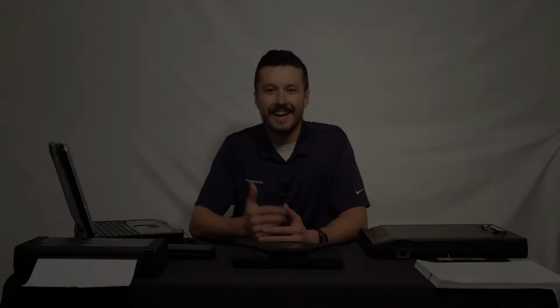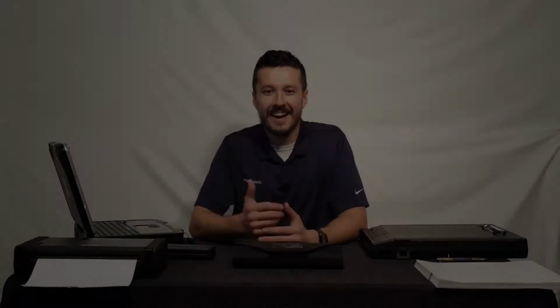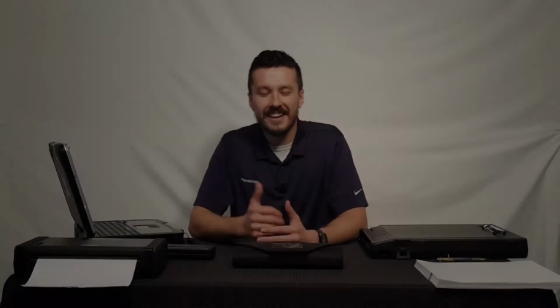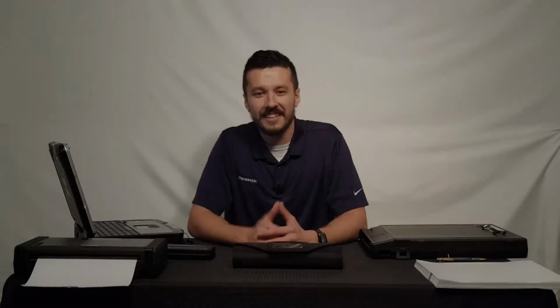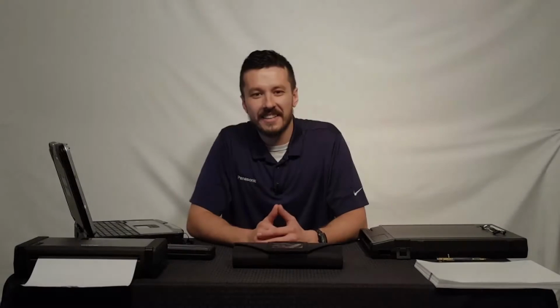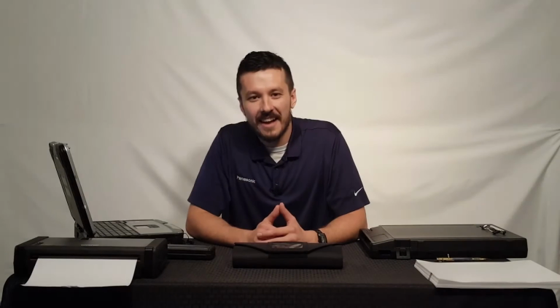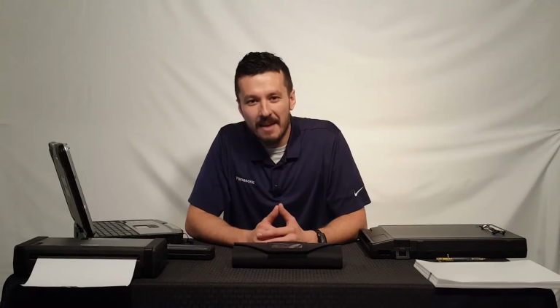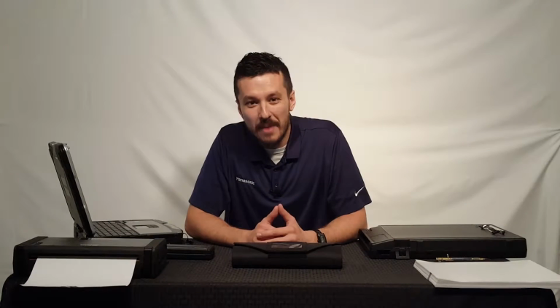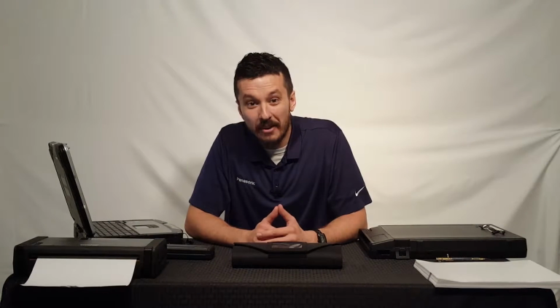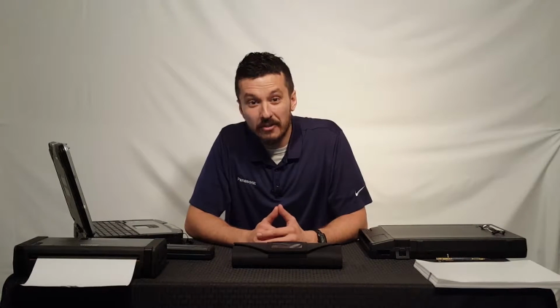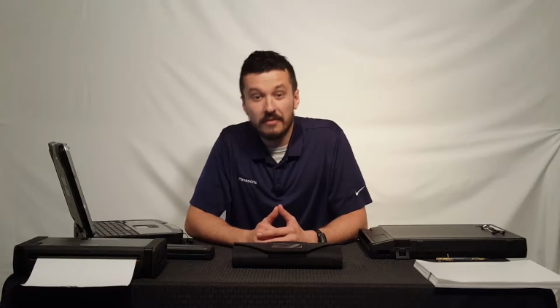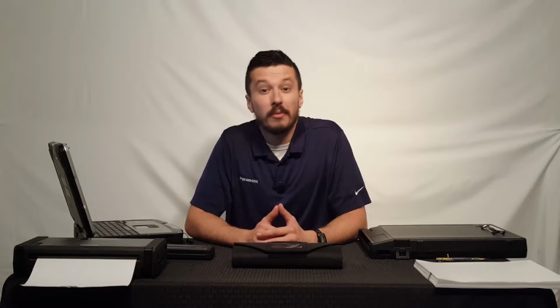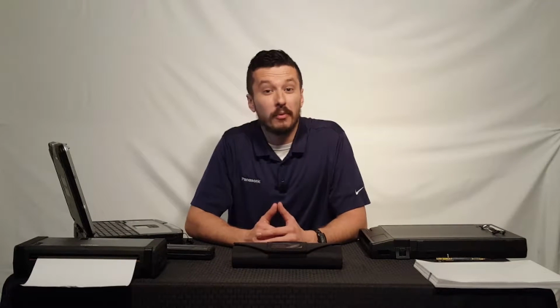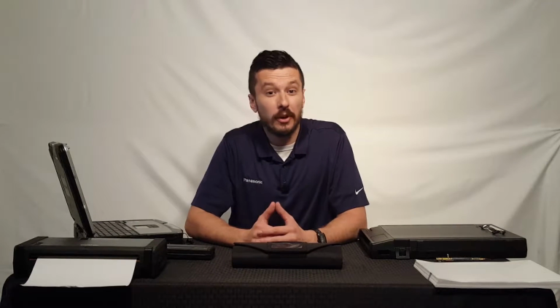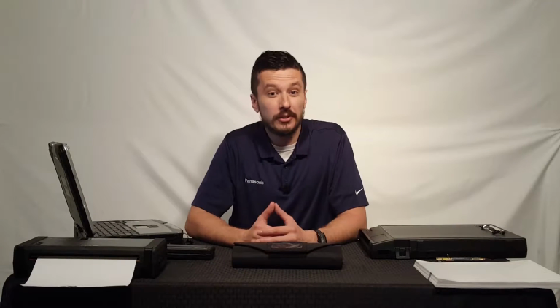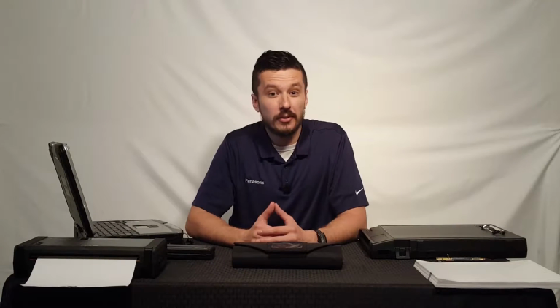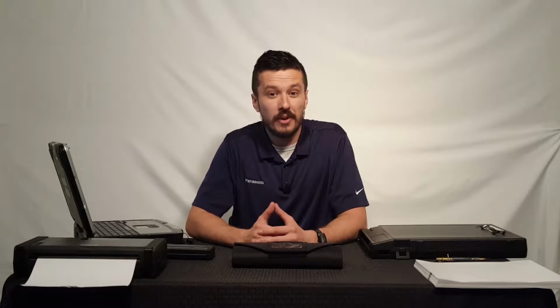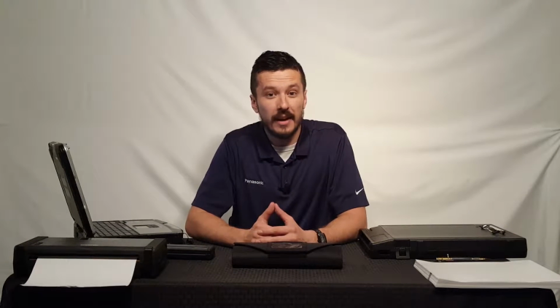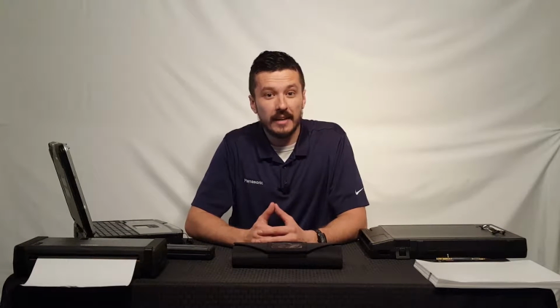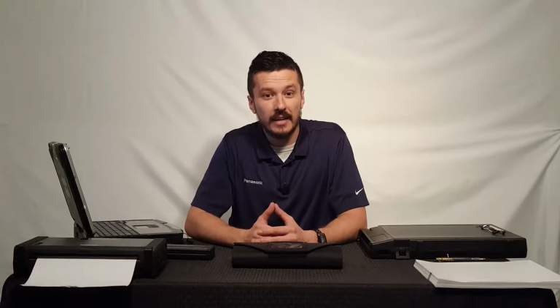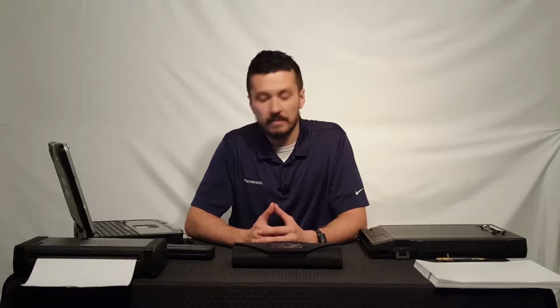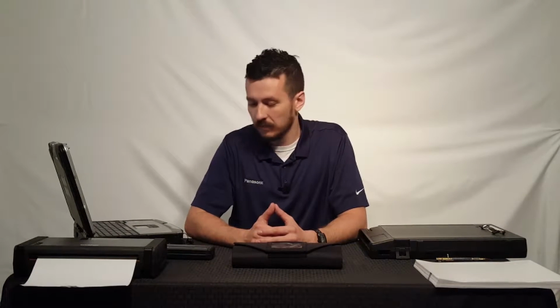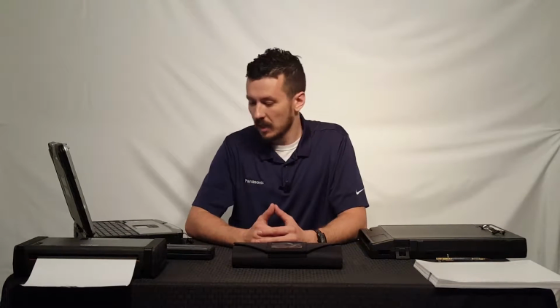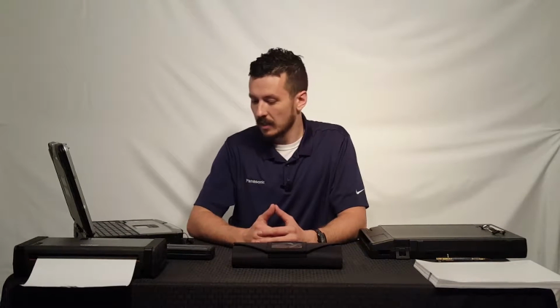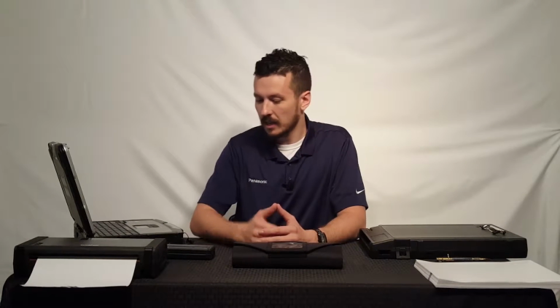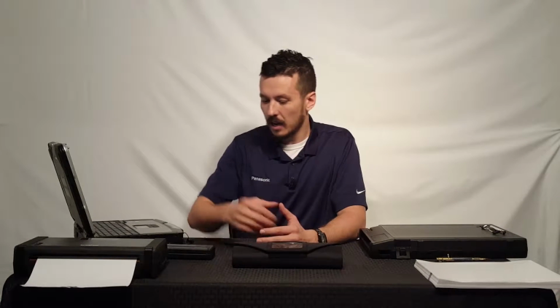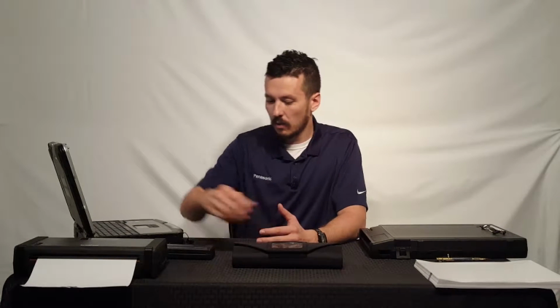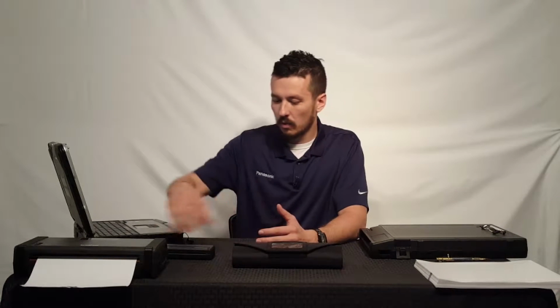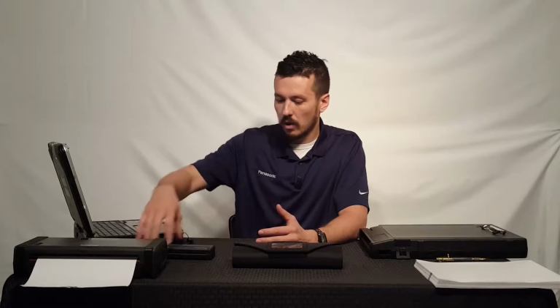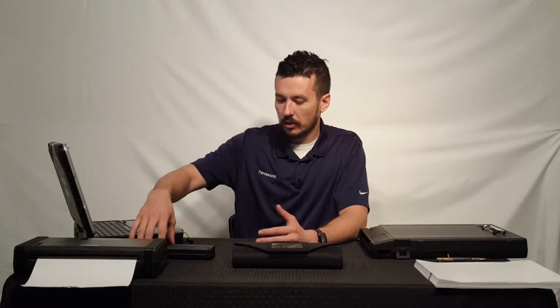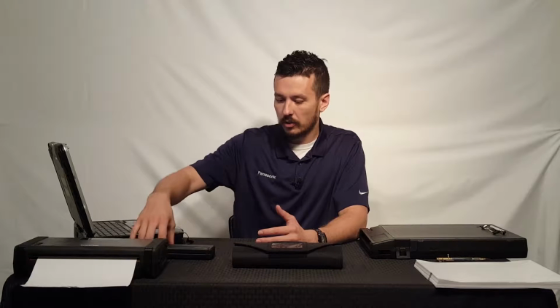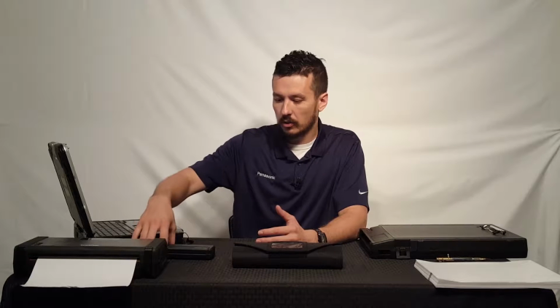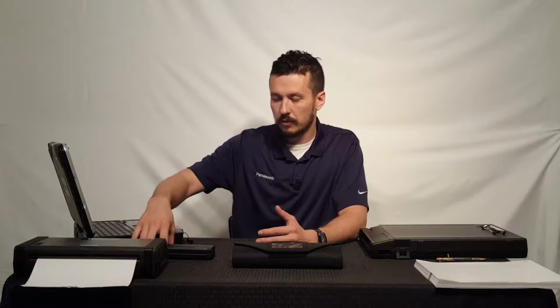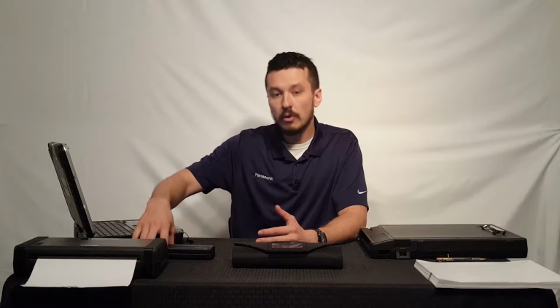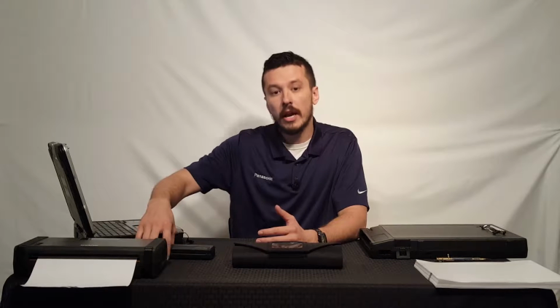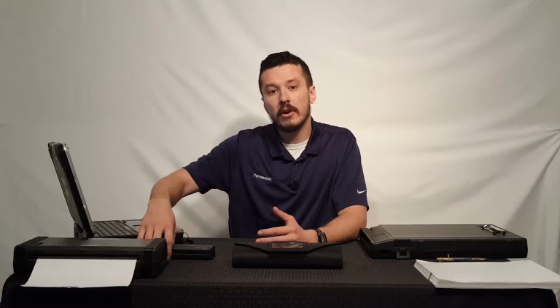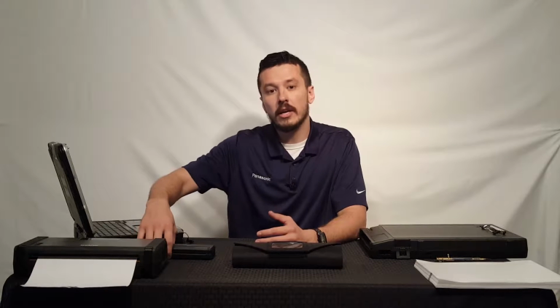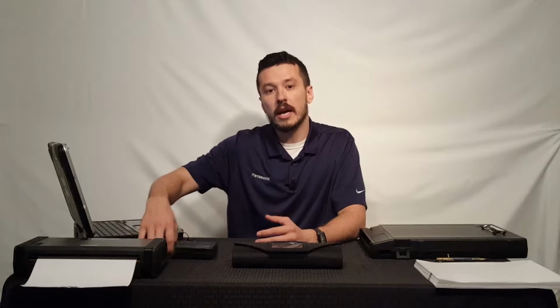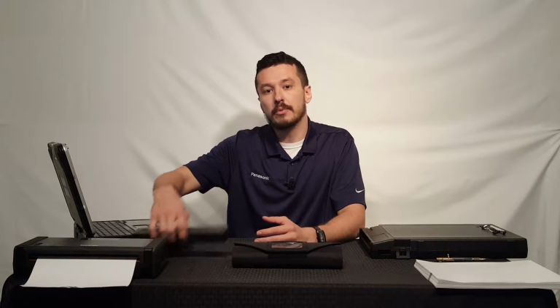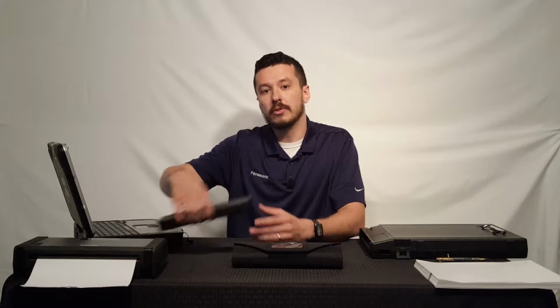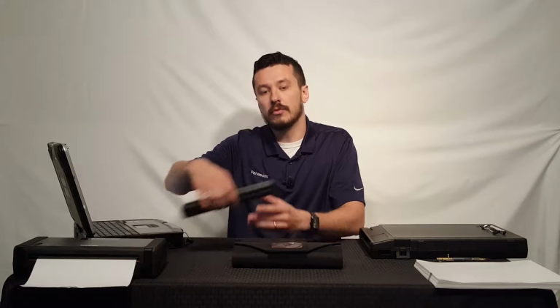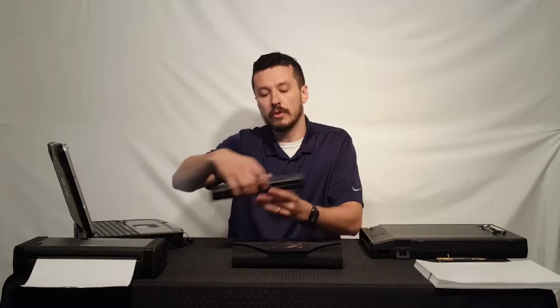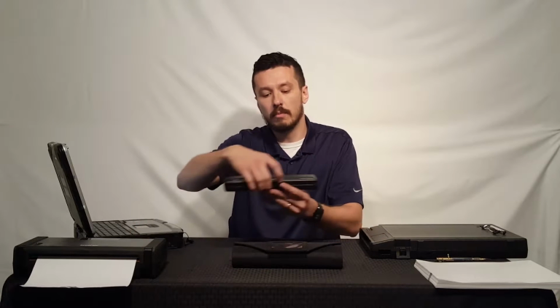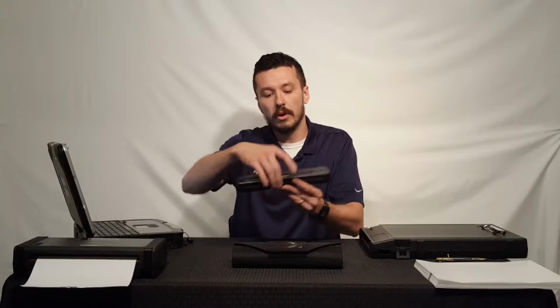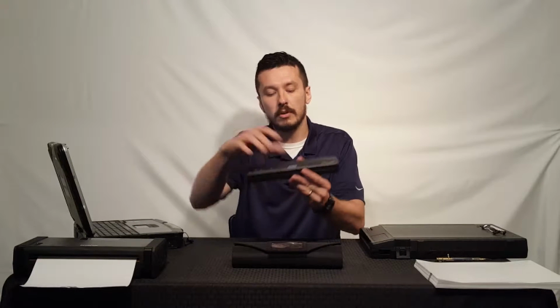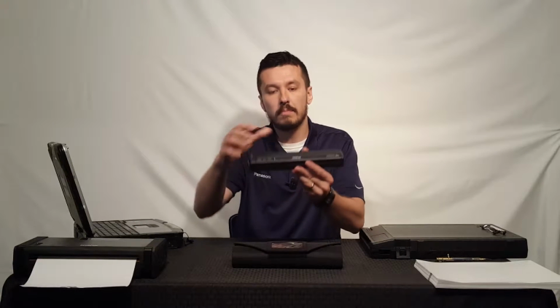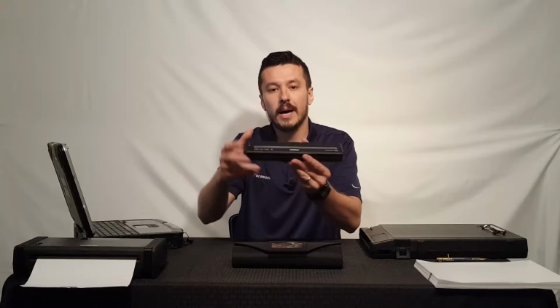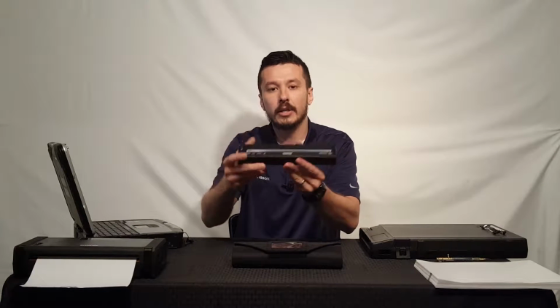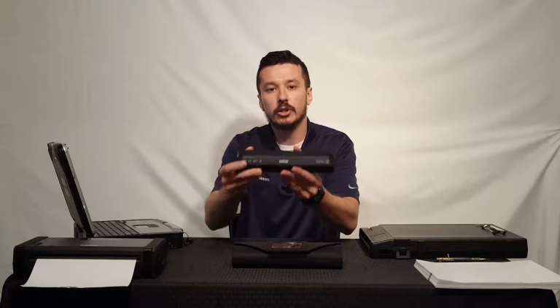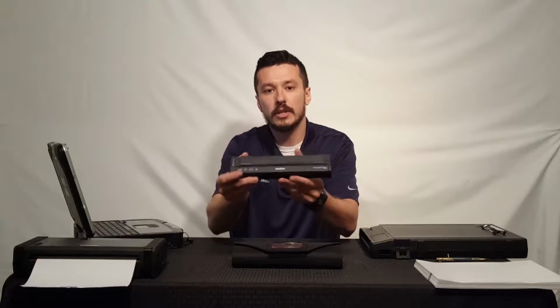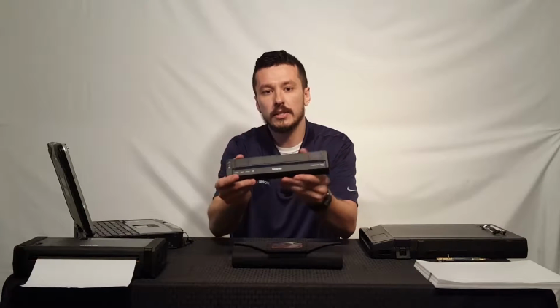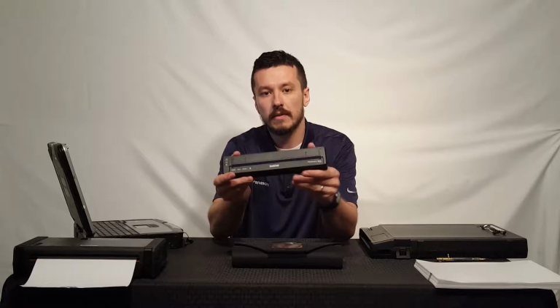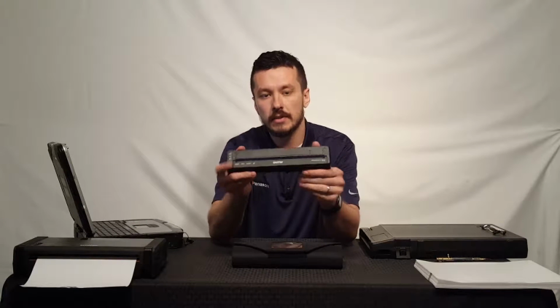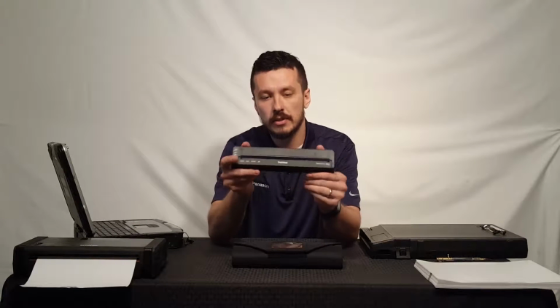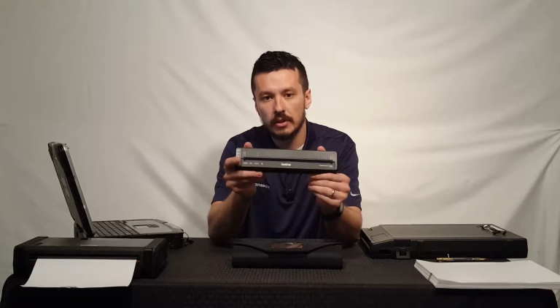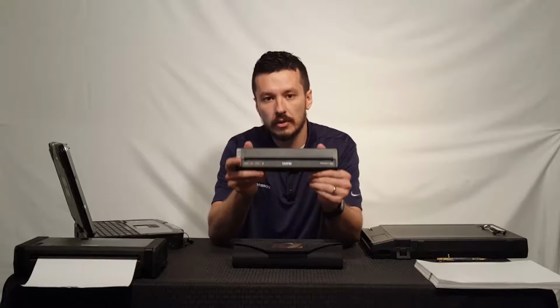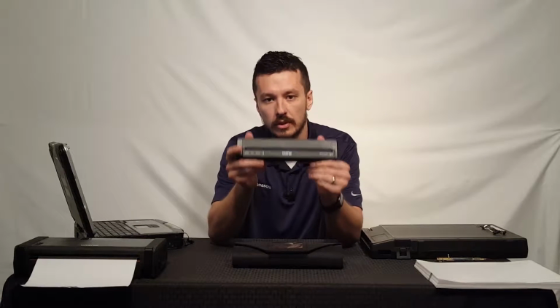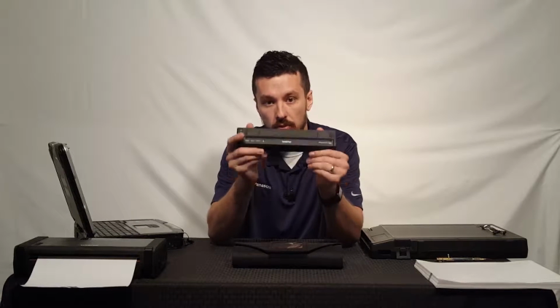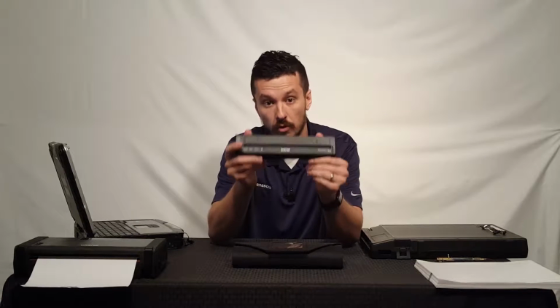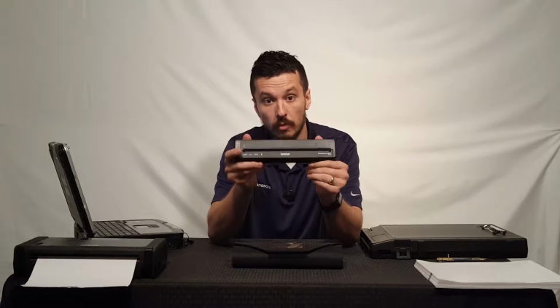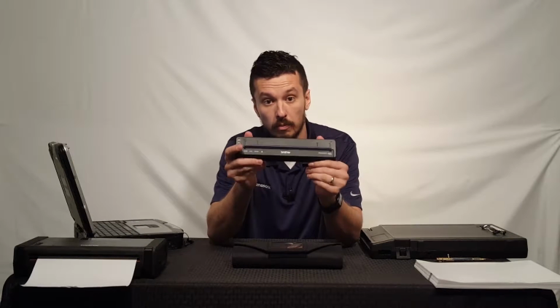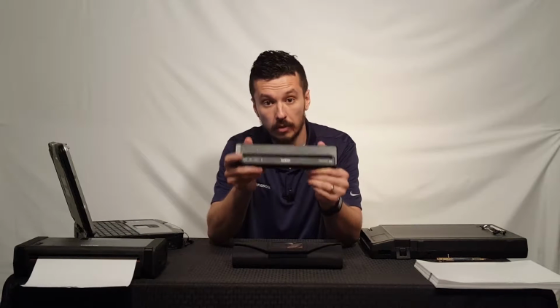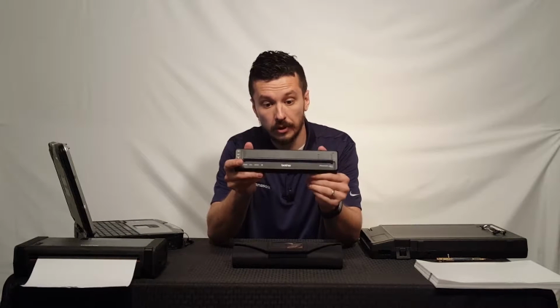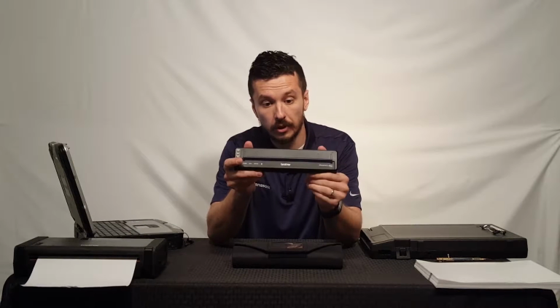Hi, I'm Aaron from theruggedstore.com. Today I want to walk you through a few carrying options for the Brother PocketJet 7 series thermal printer.